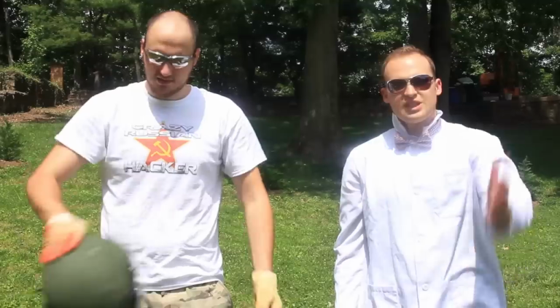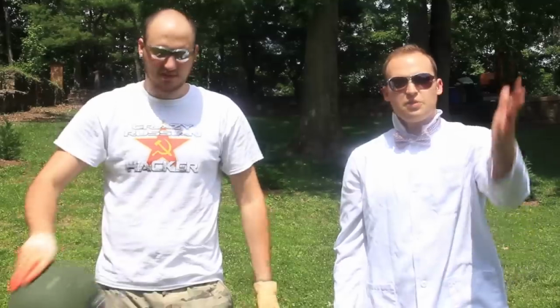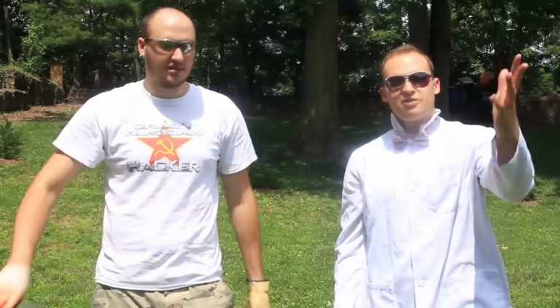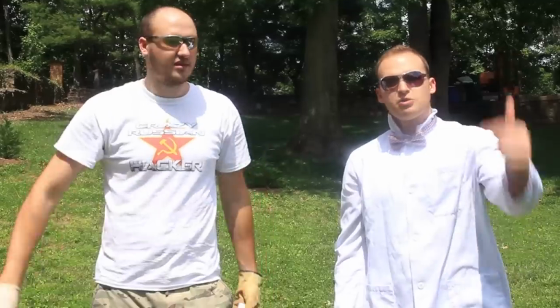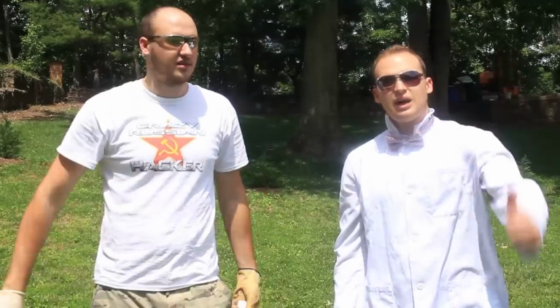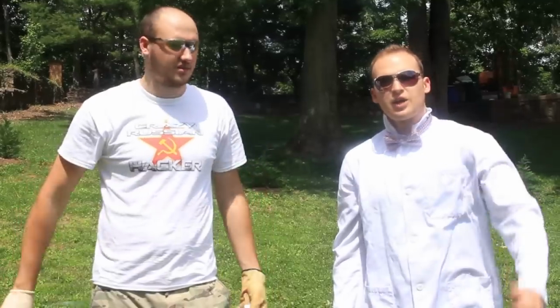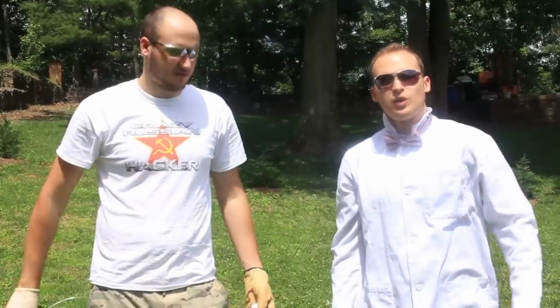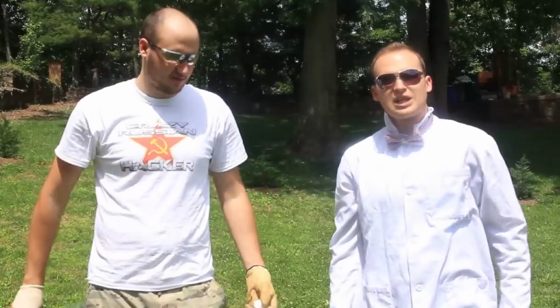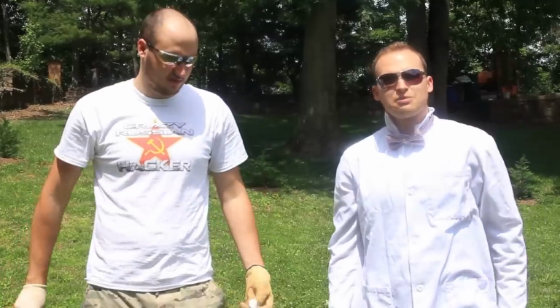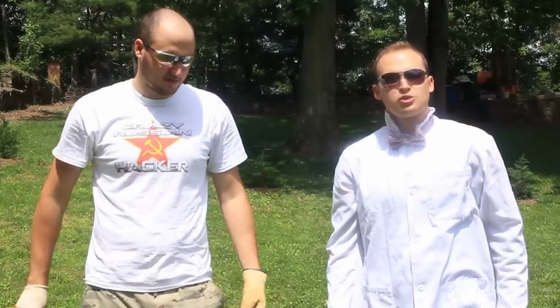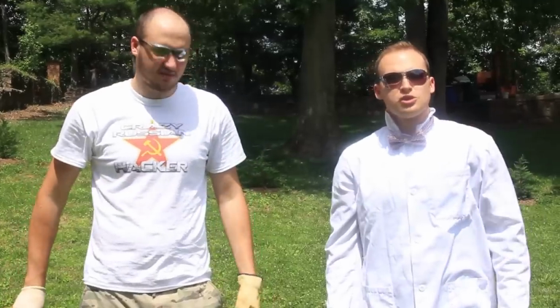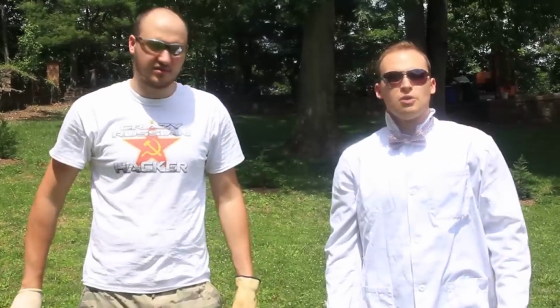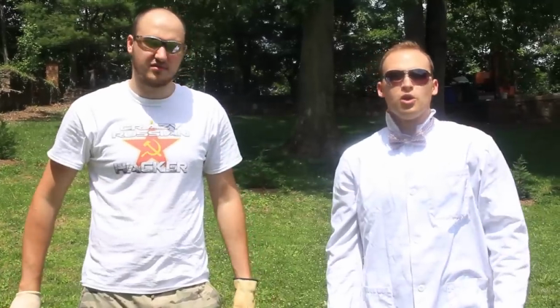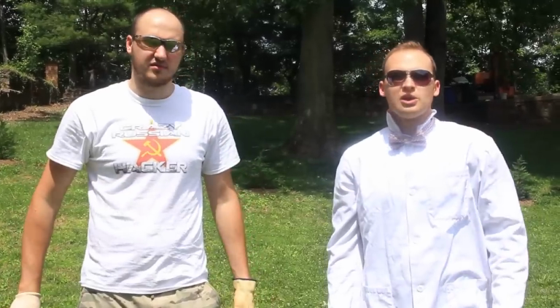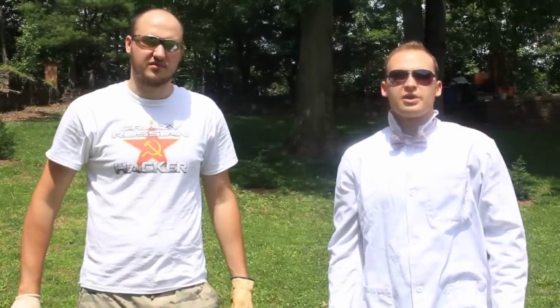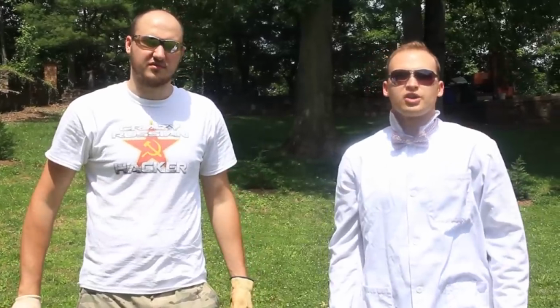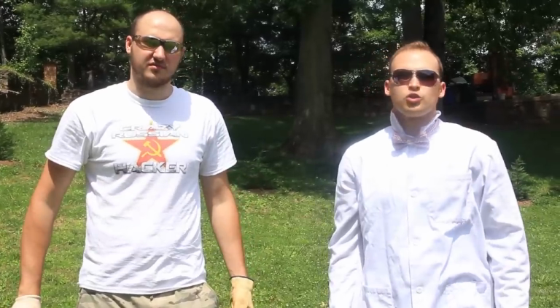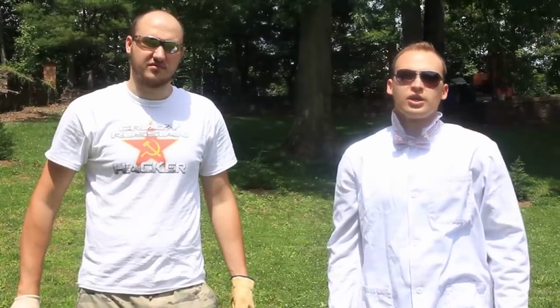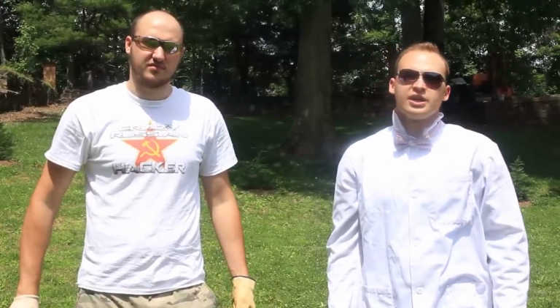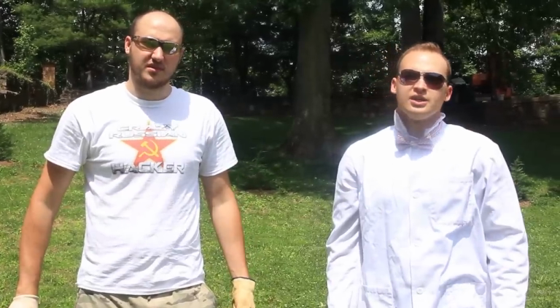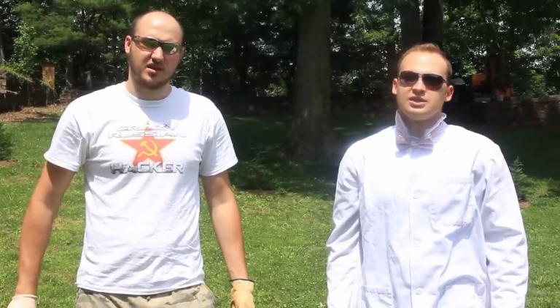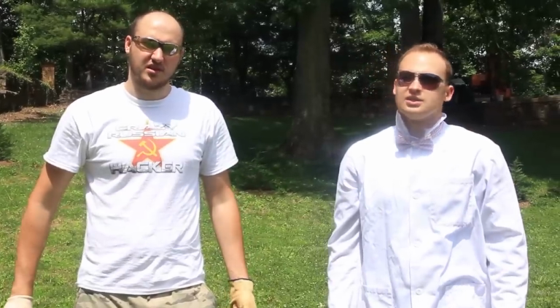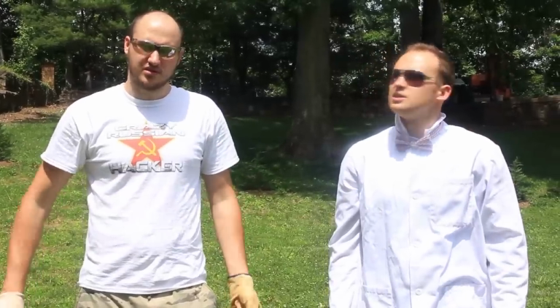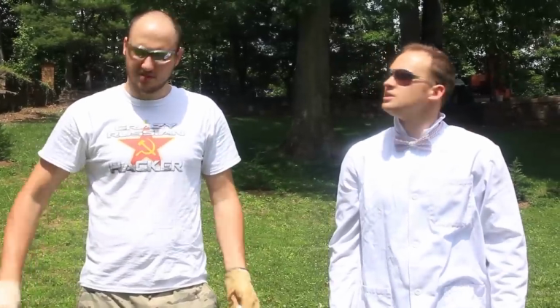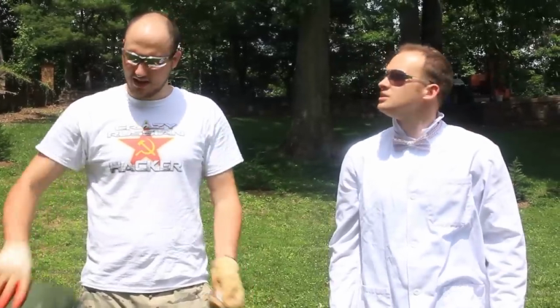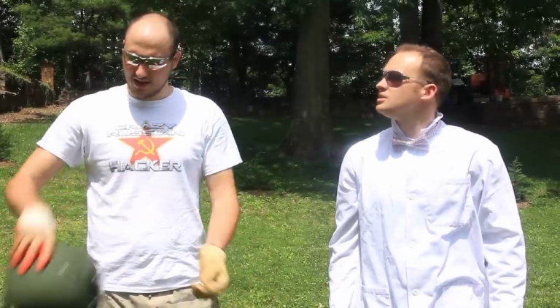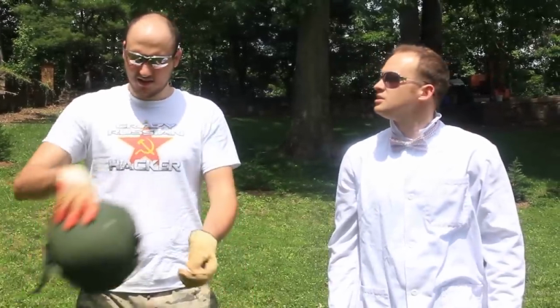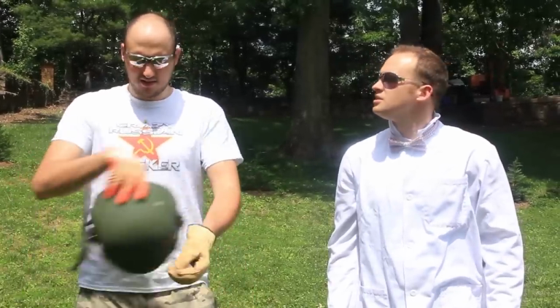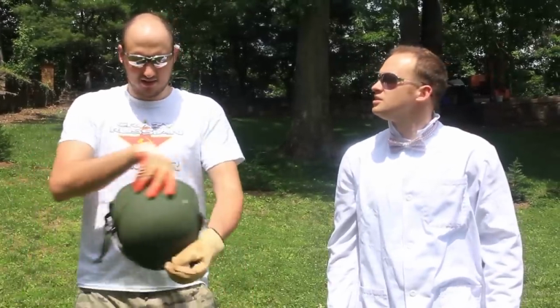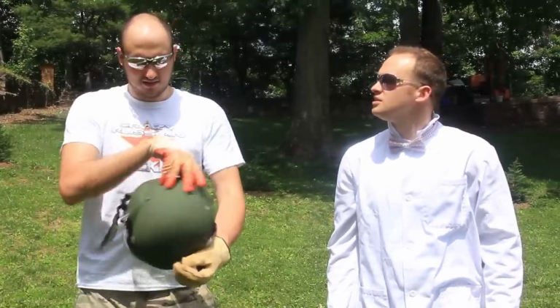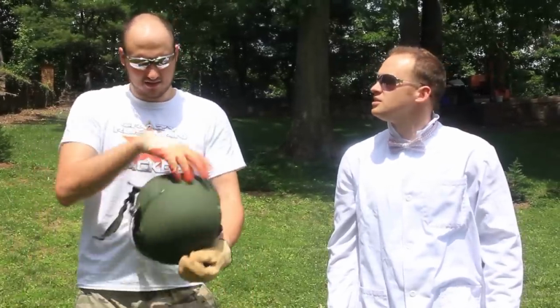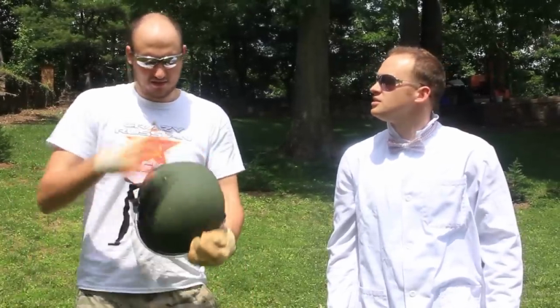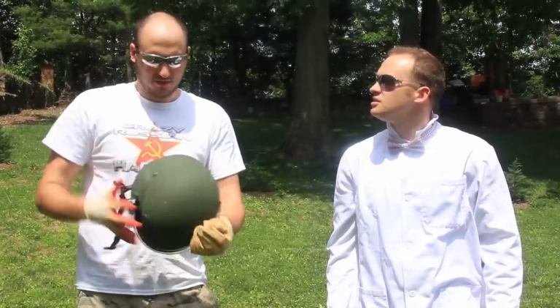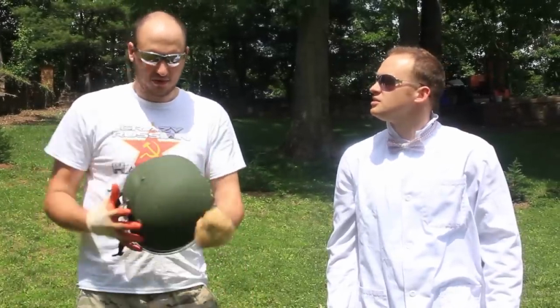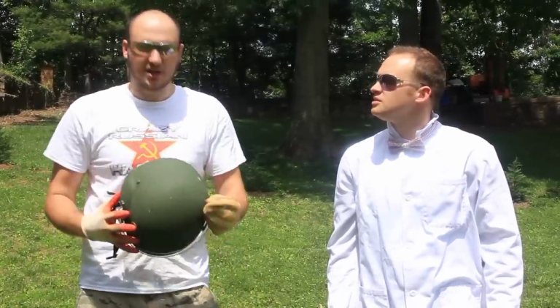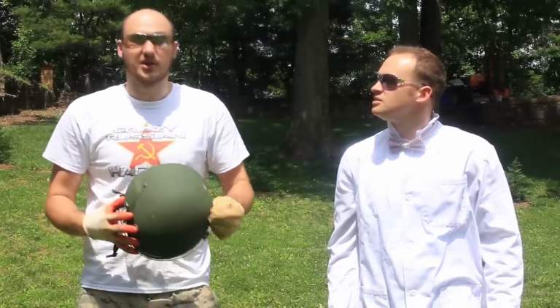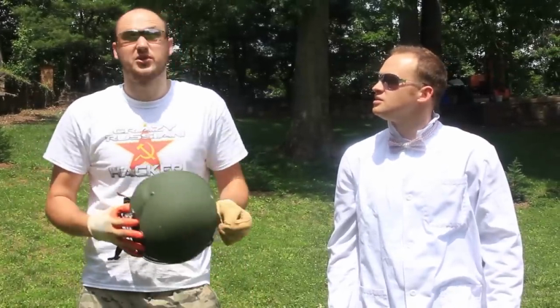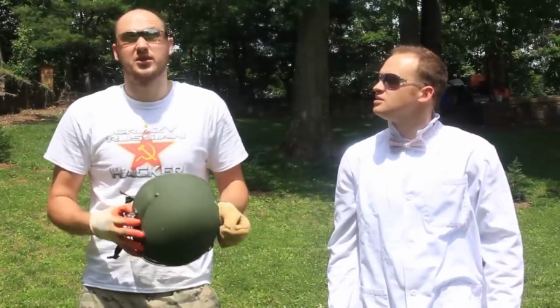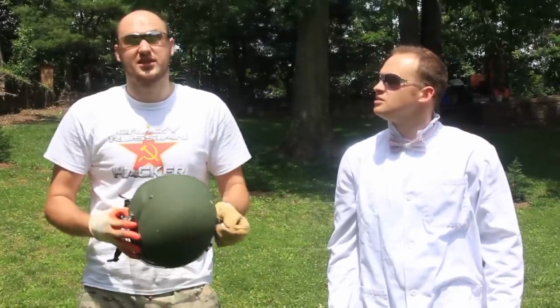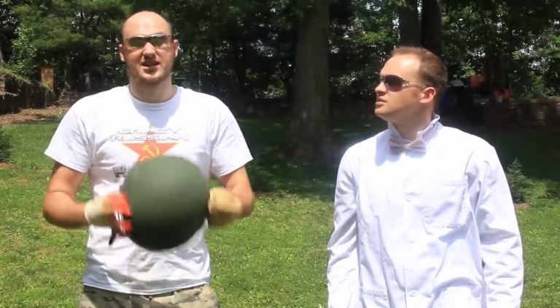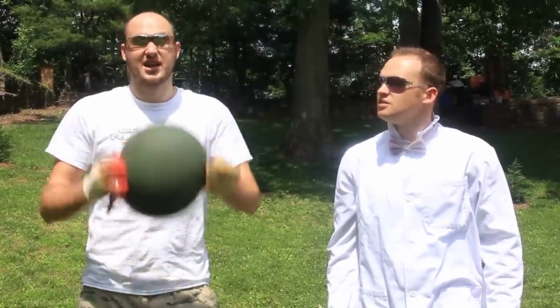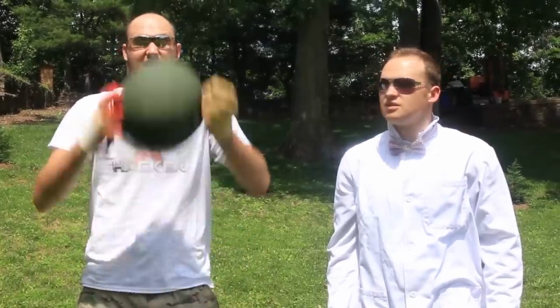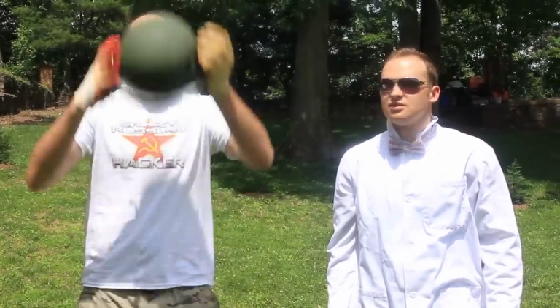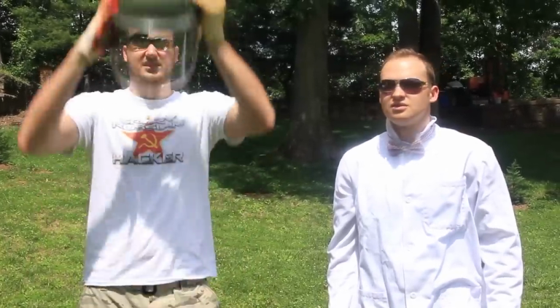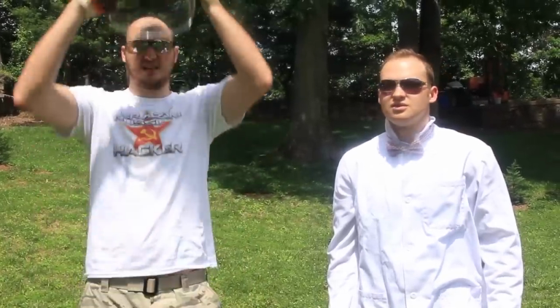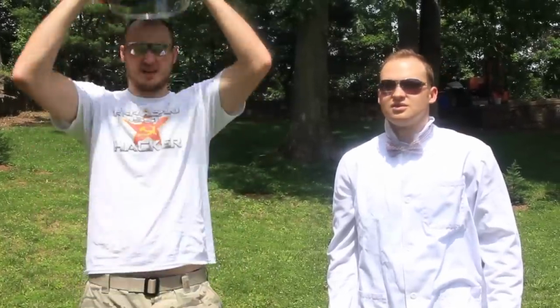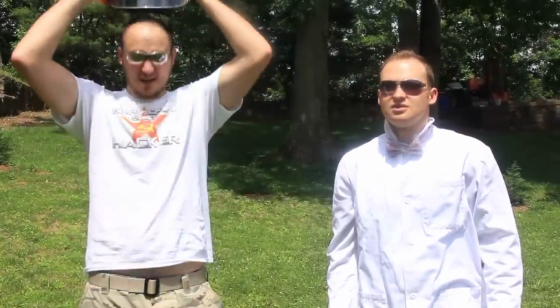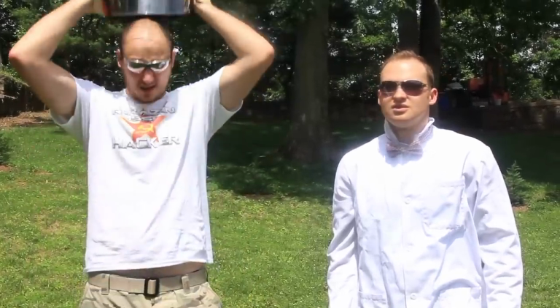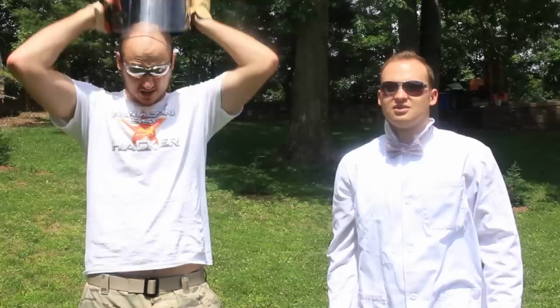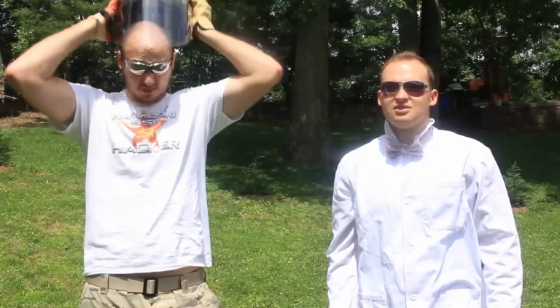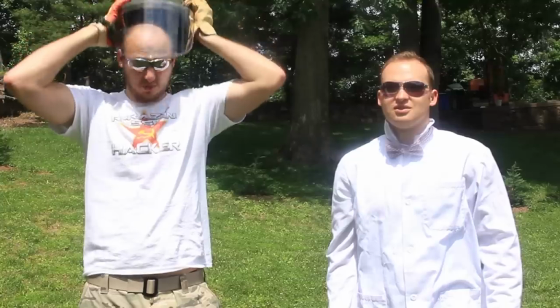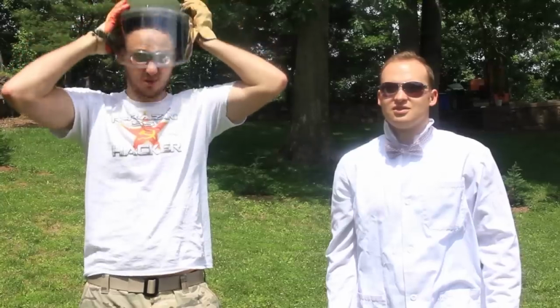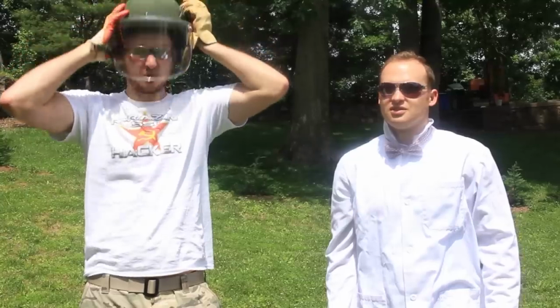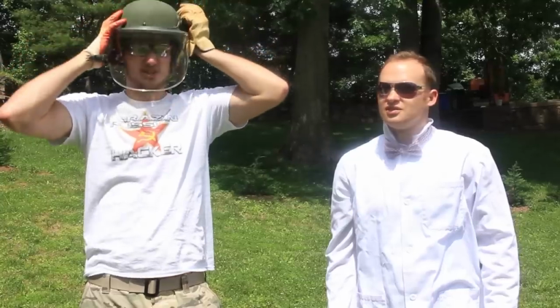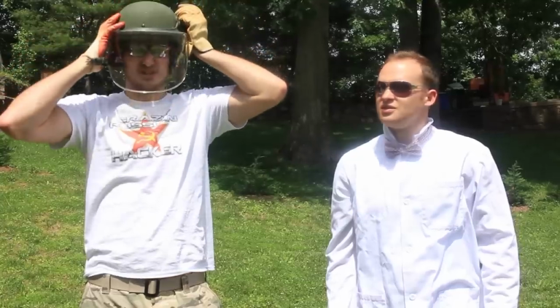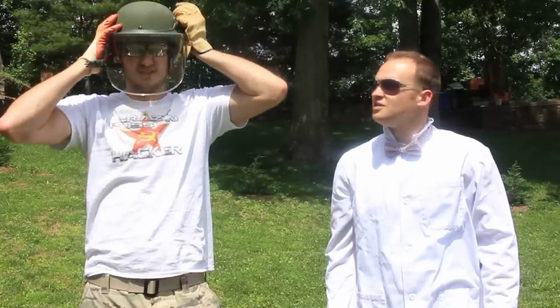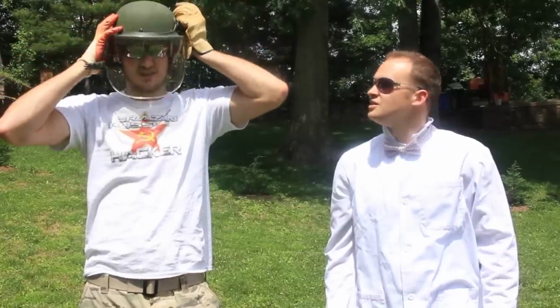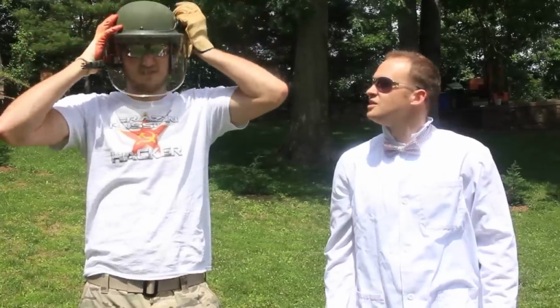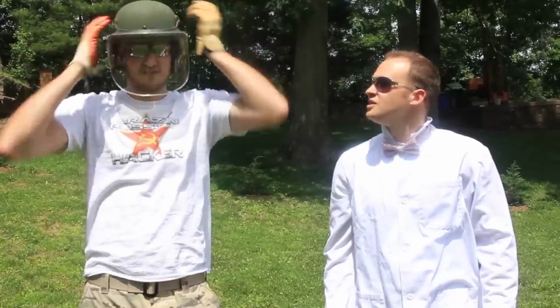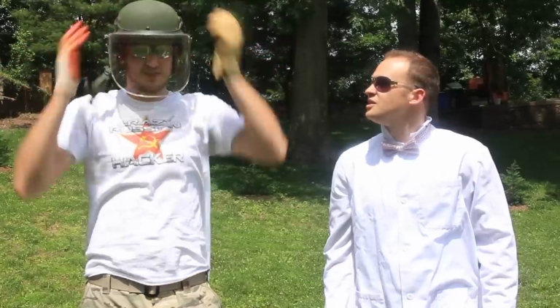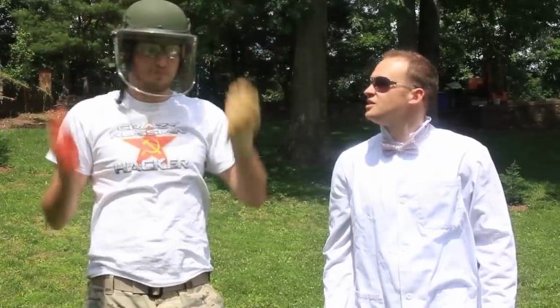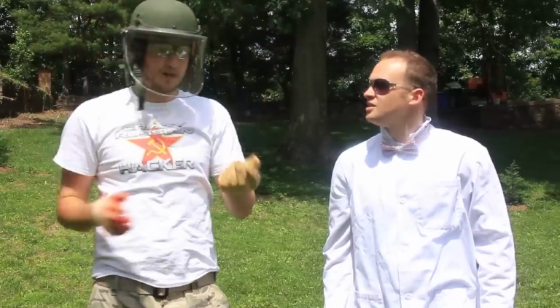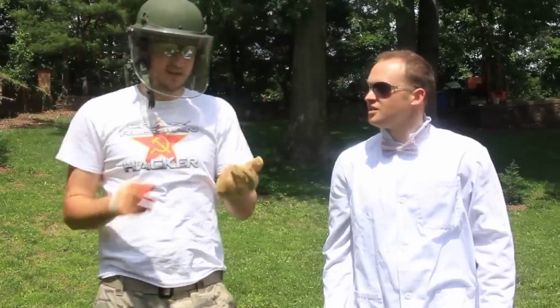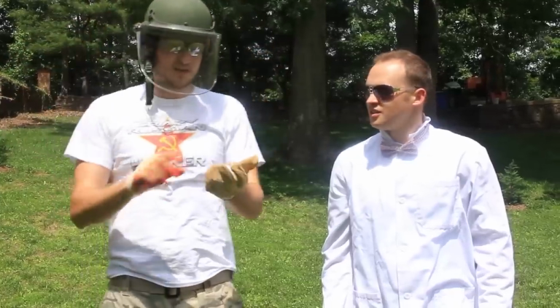What's up everybody! Welcome to Slow-Mo Laboratory! Today, we're gonna do a dry ice explosion with a bottle.